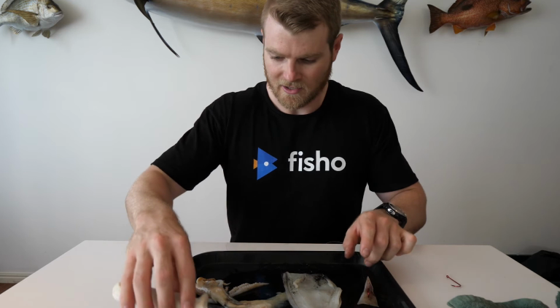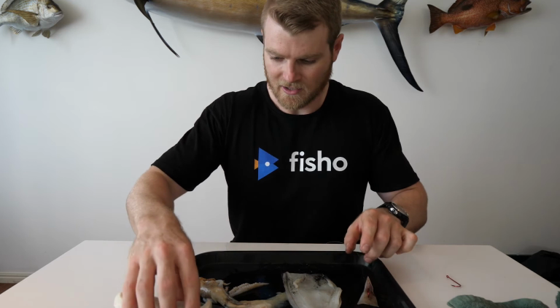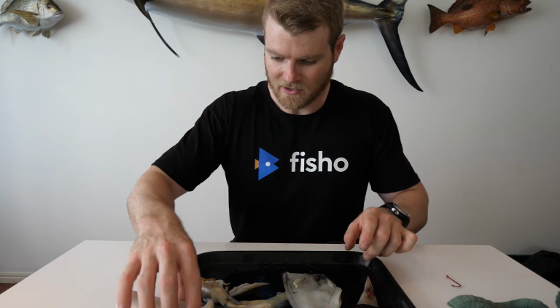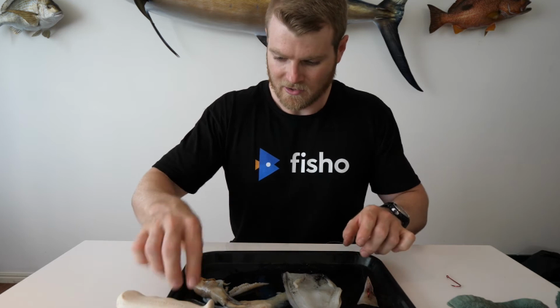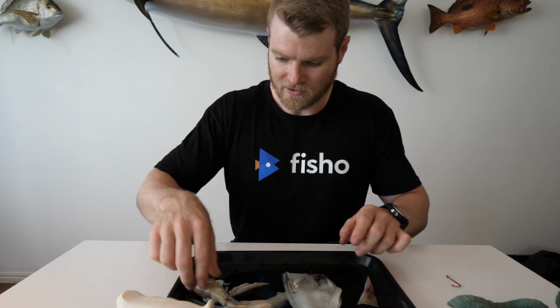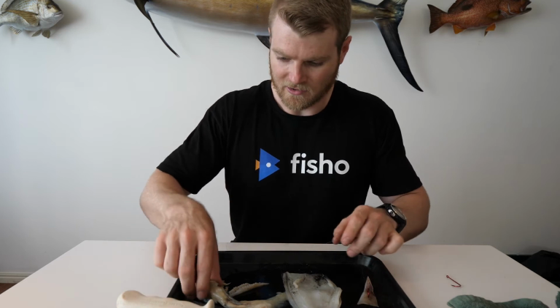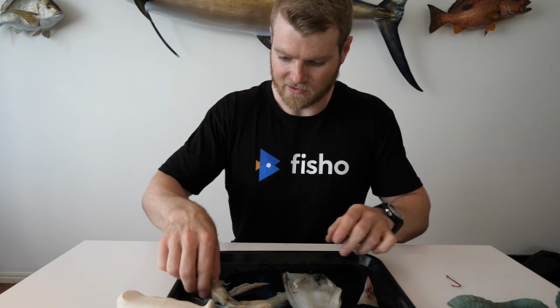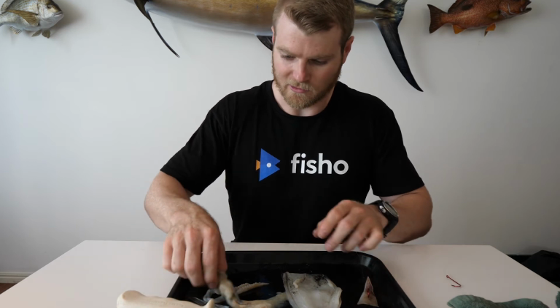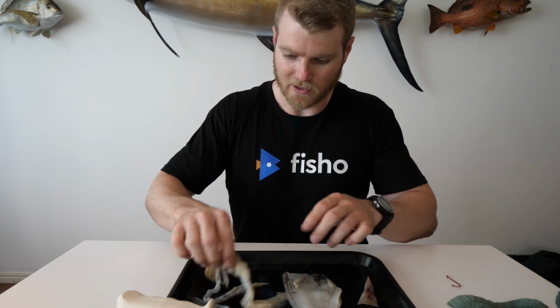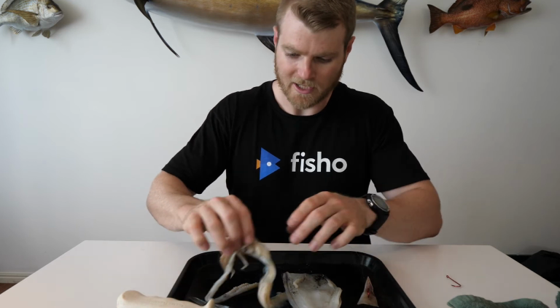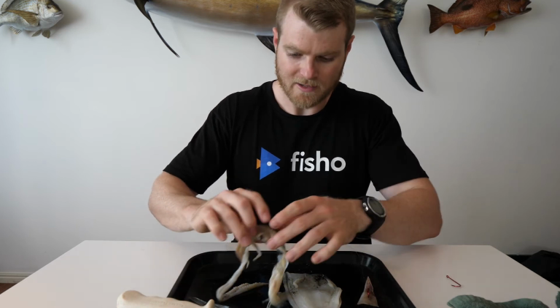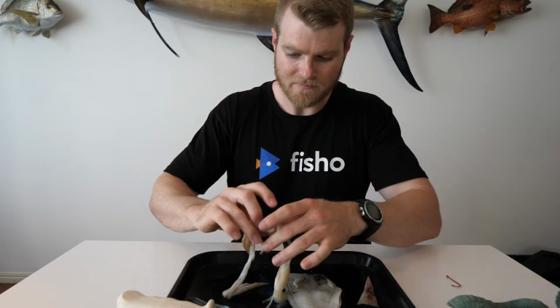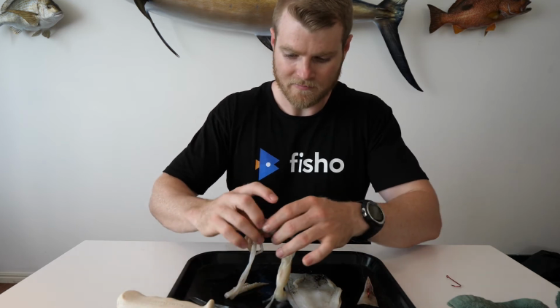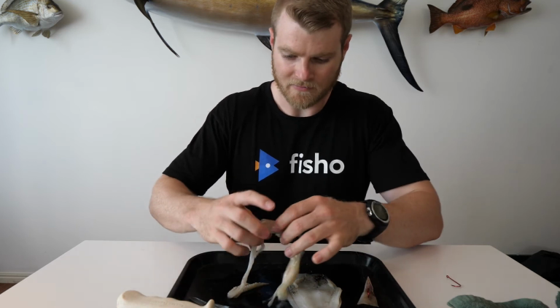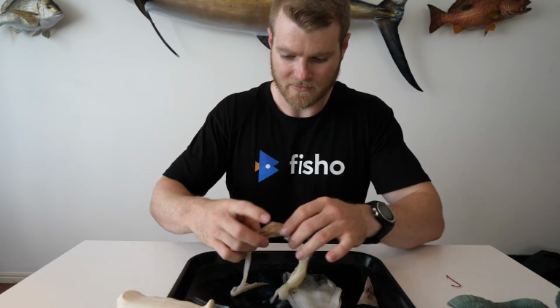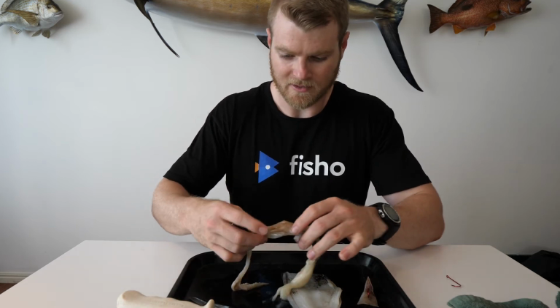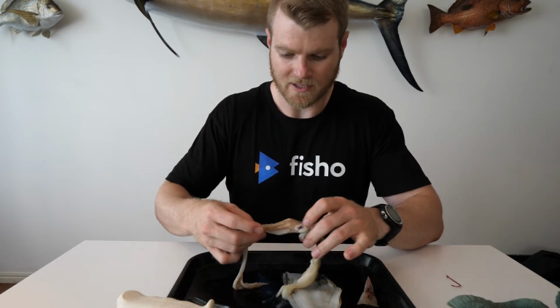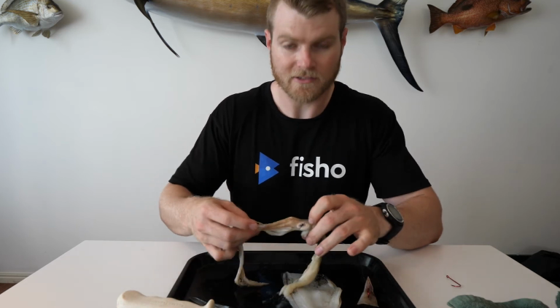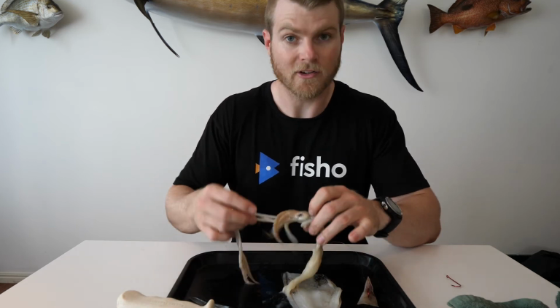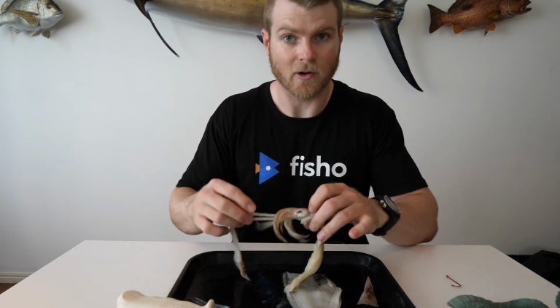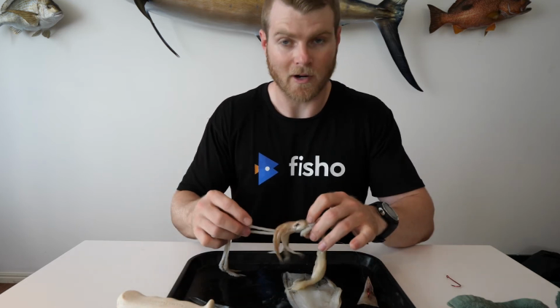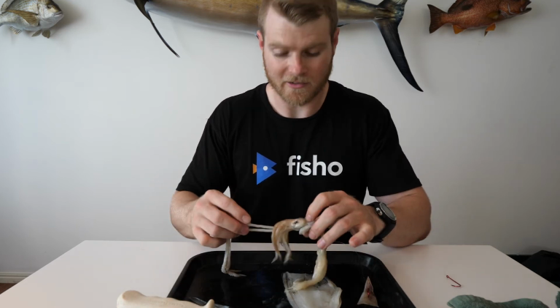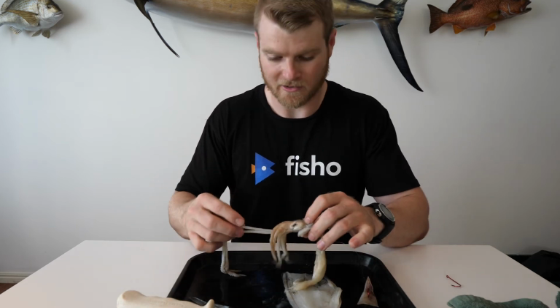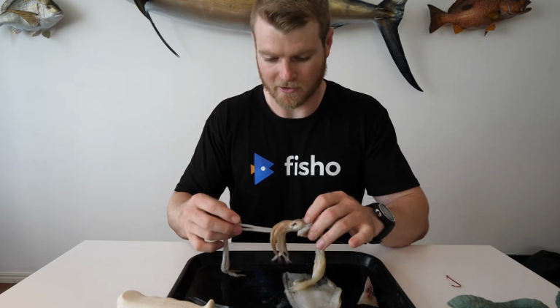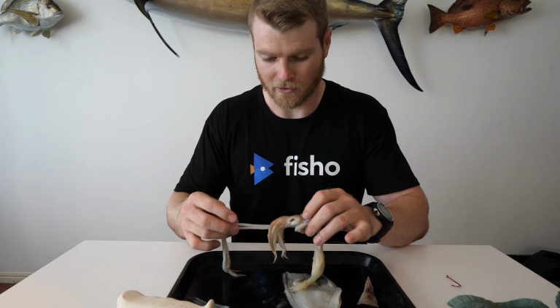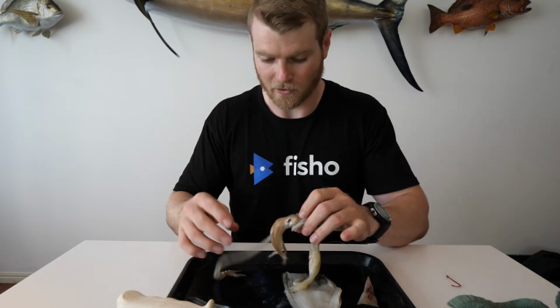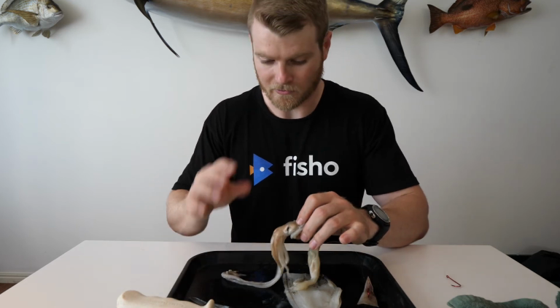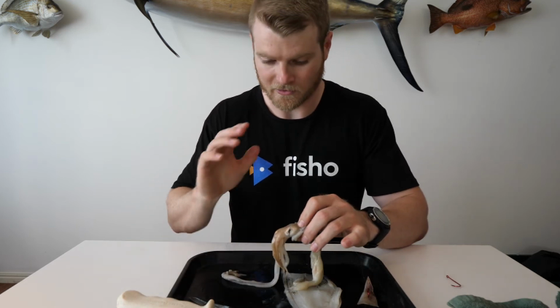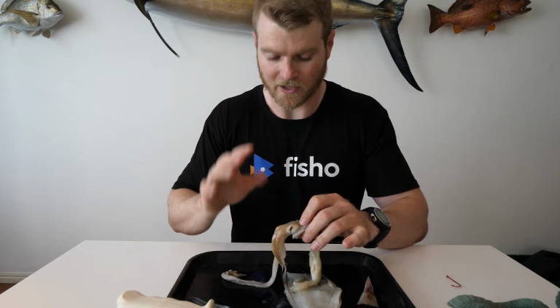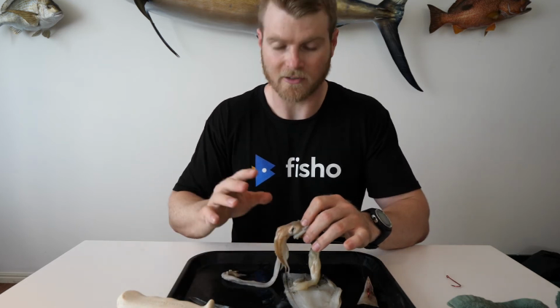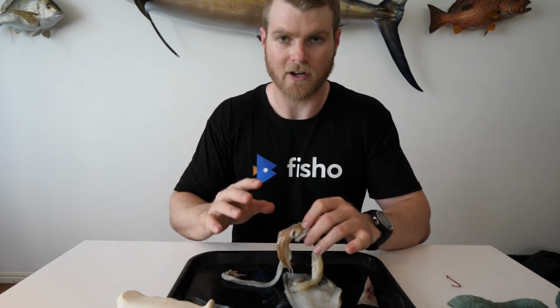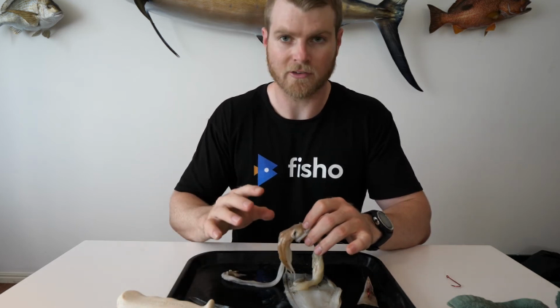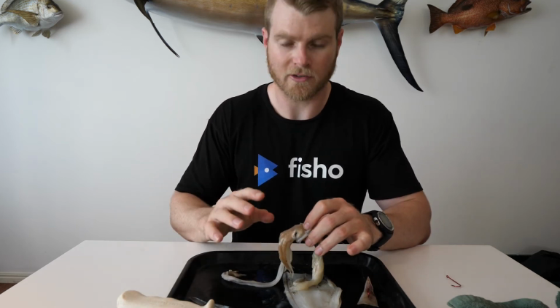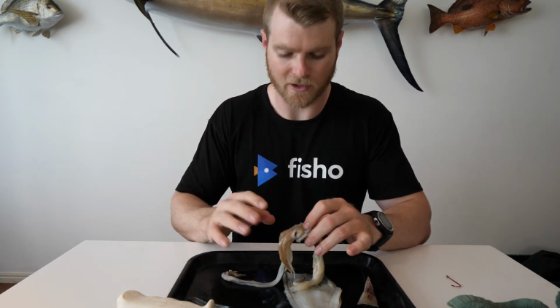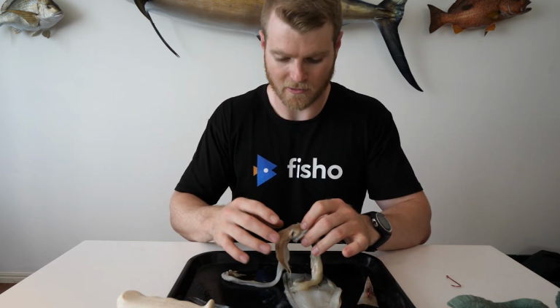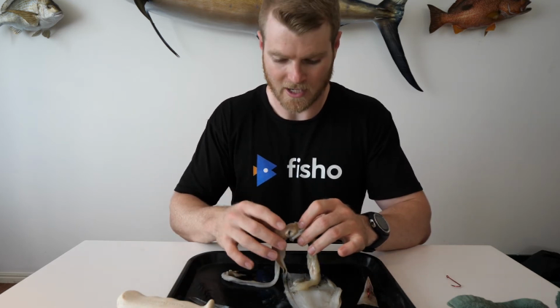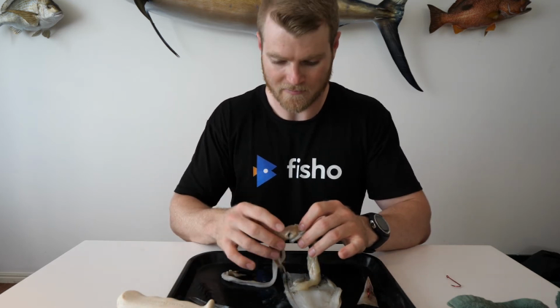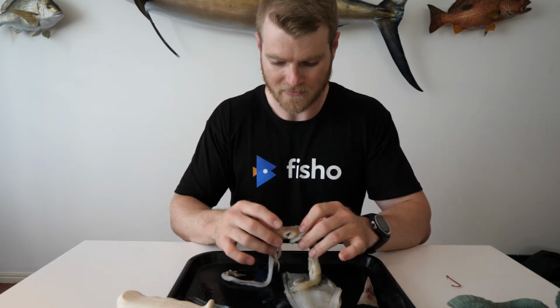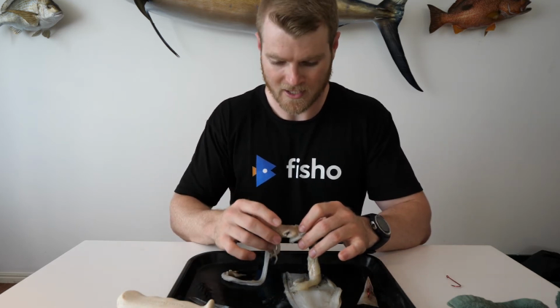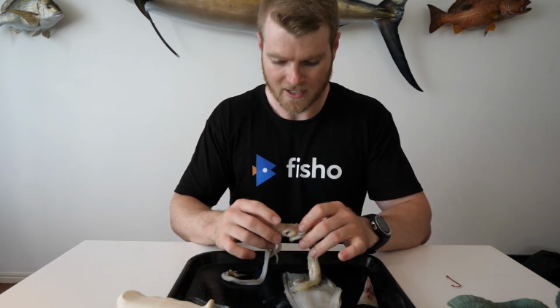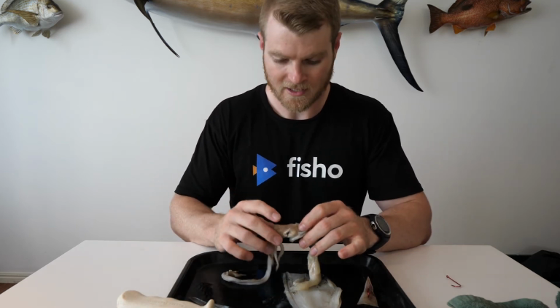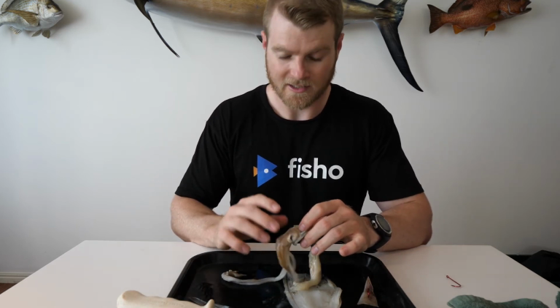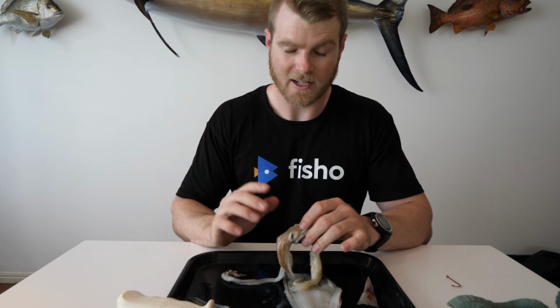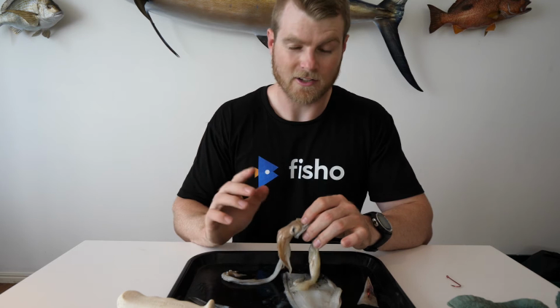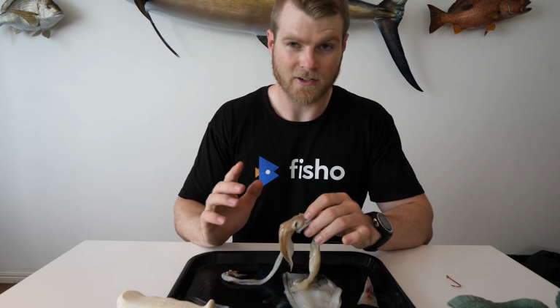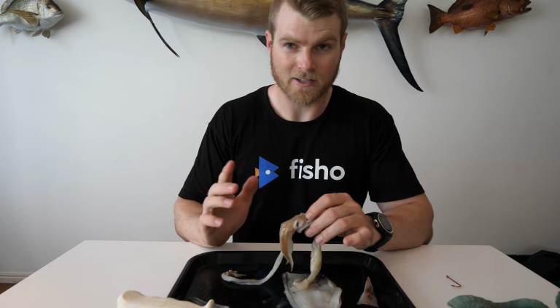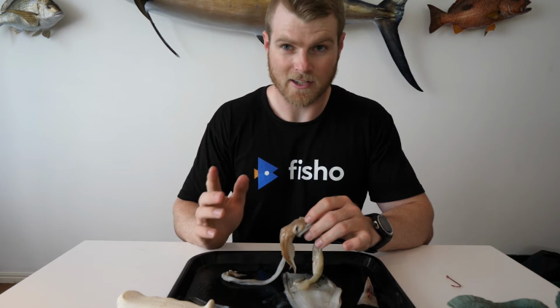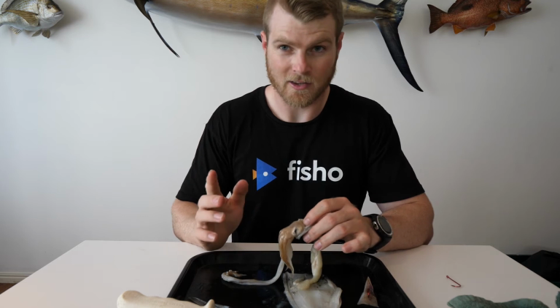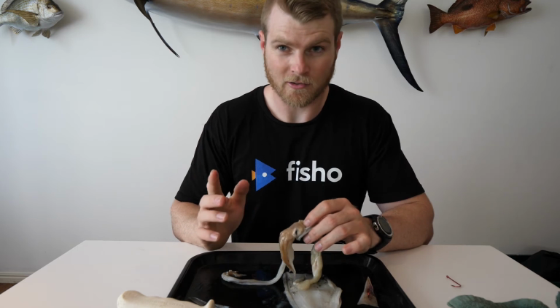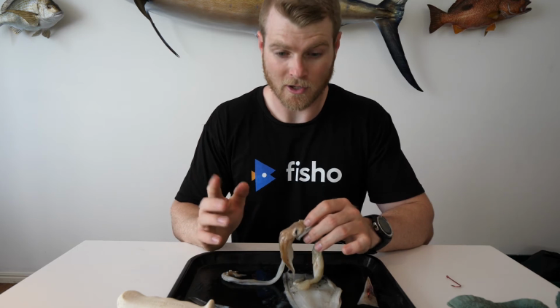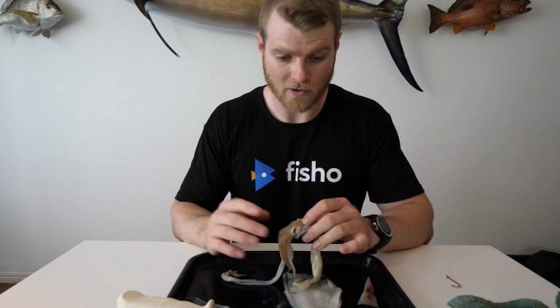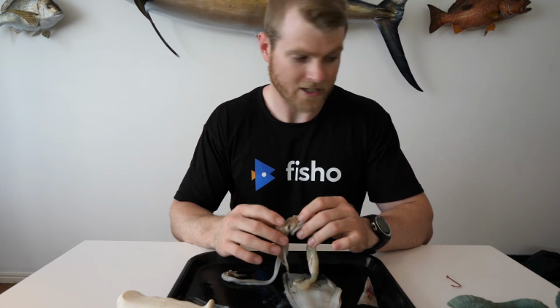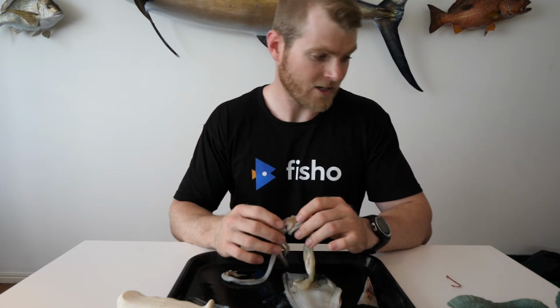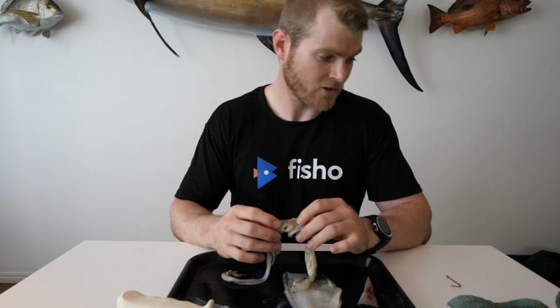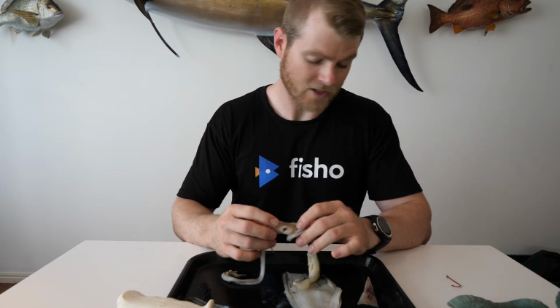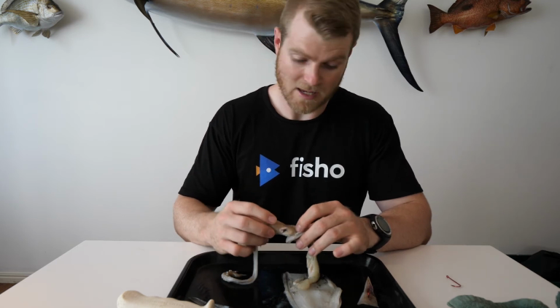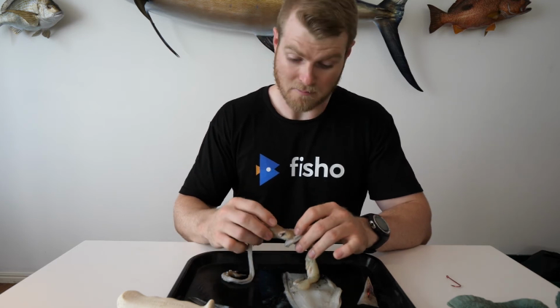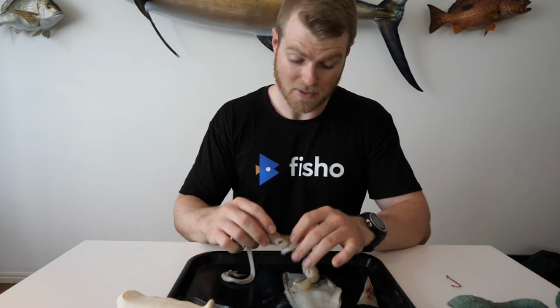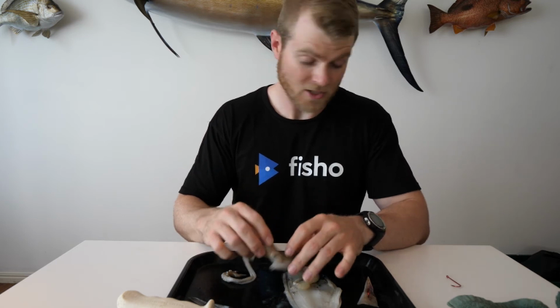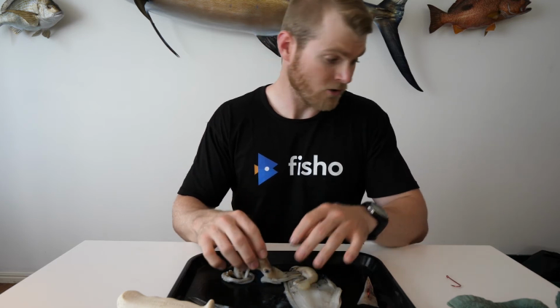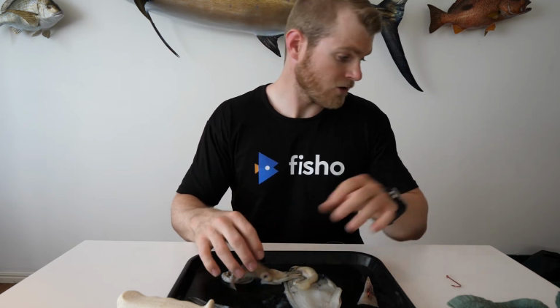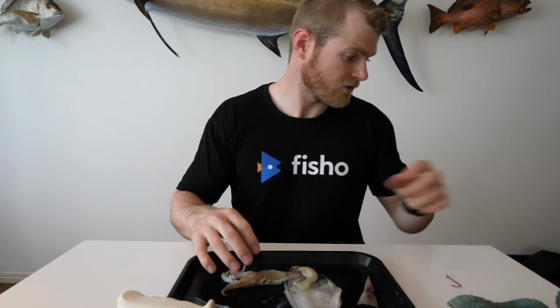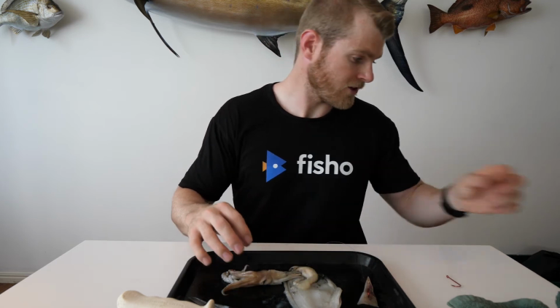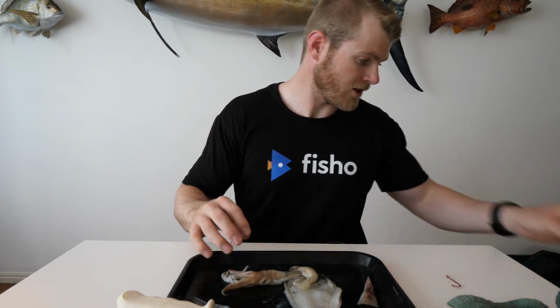Now, this squid head — it's not wasted at all, so don't throw it away. You can either throw it out on a big hook.